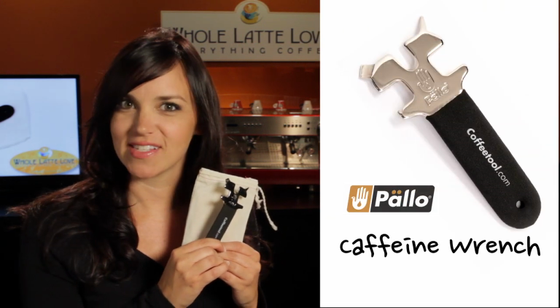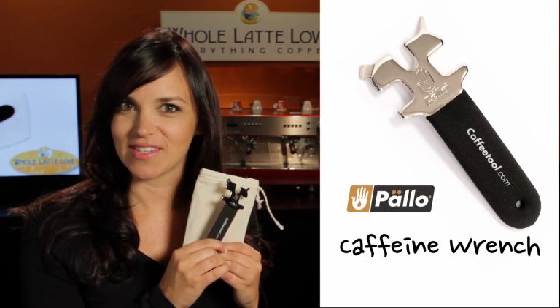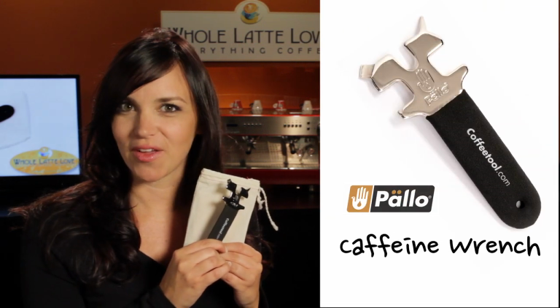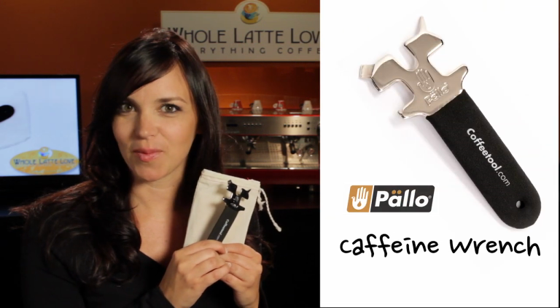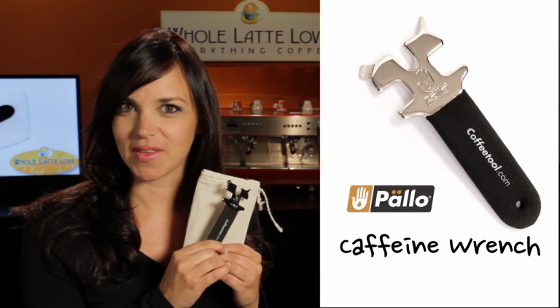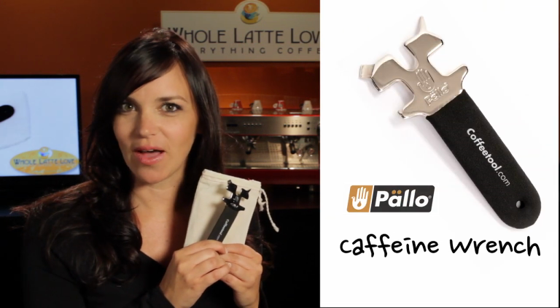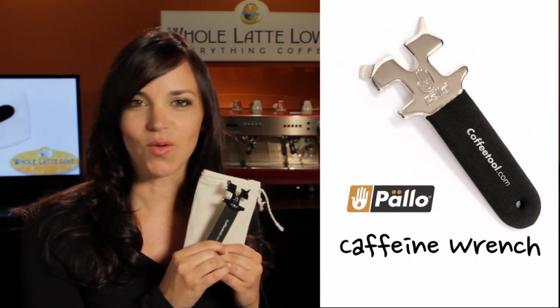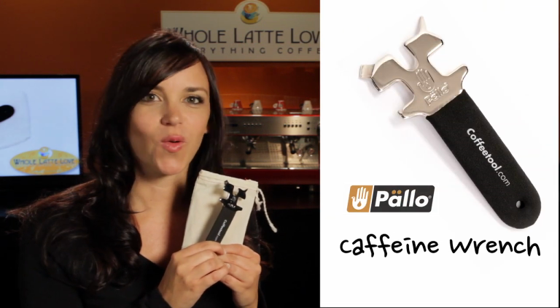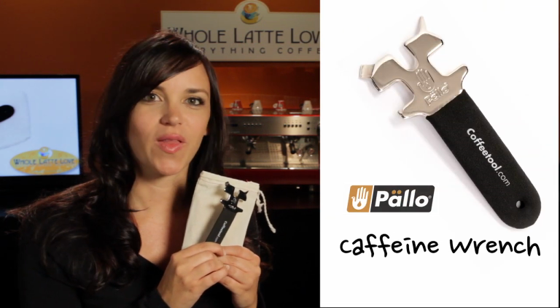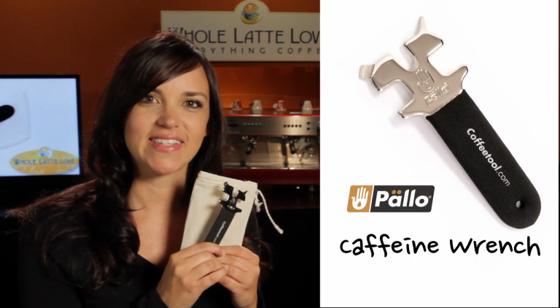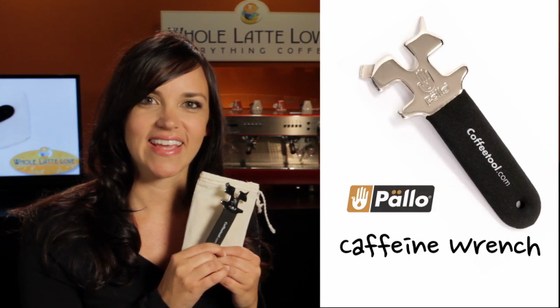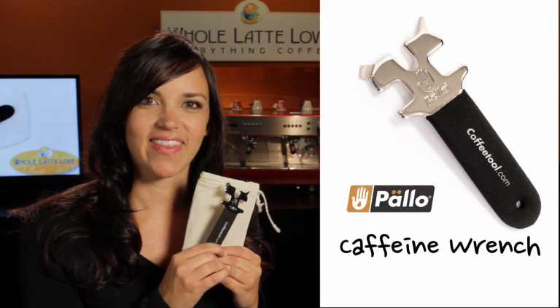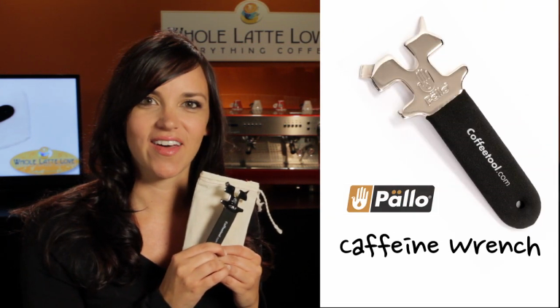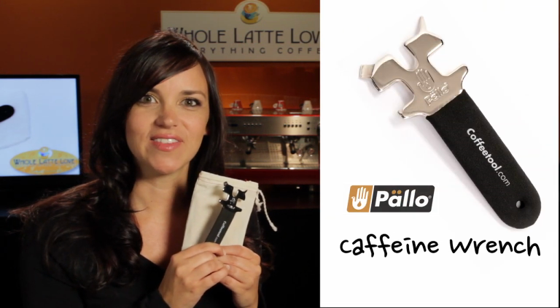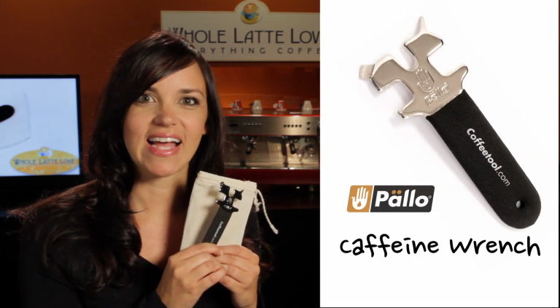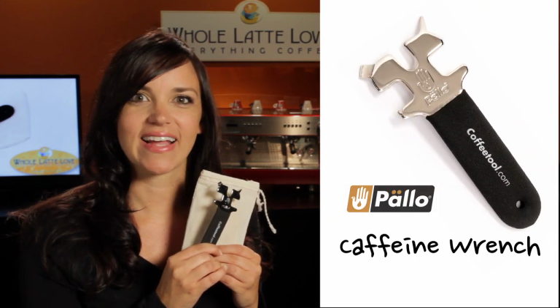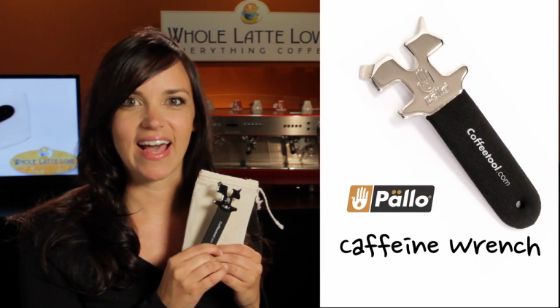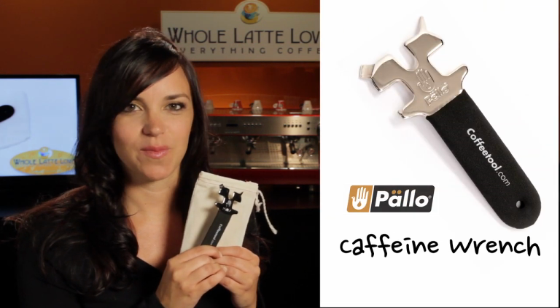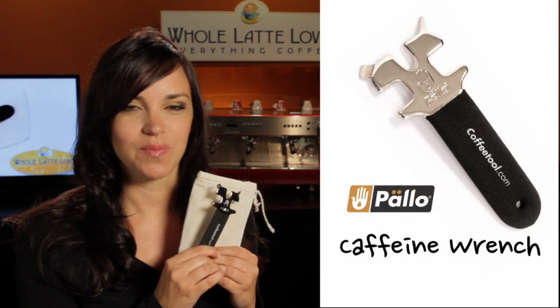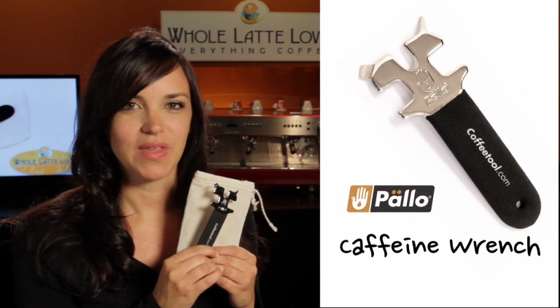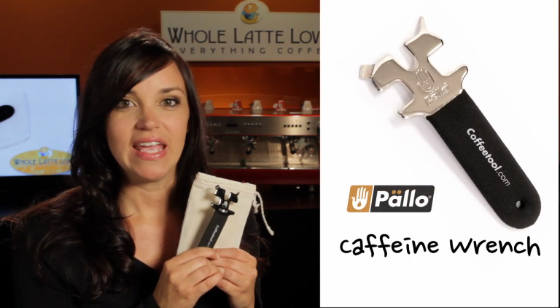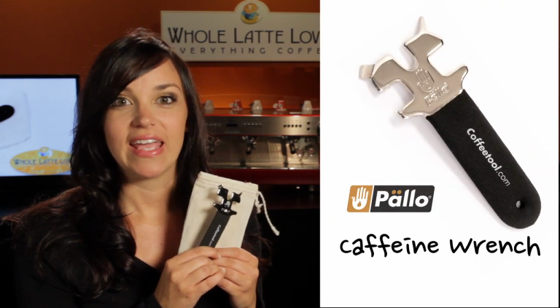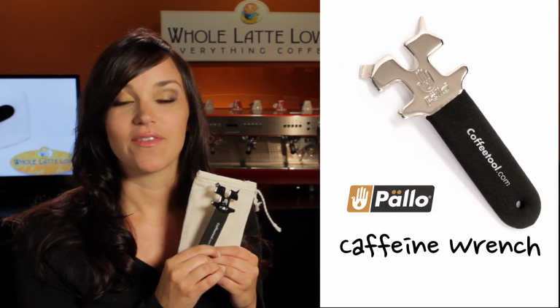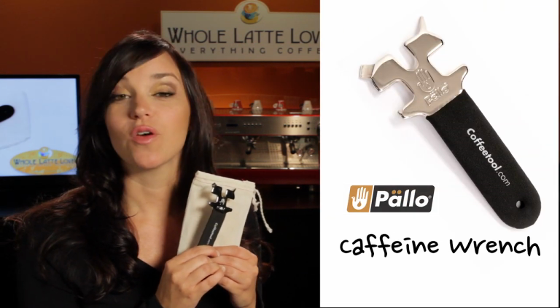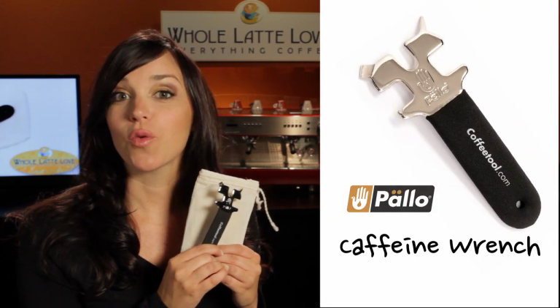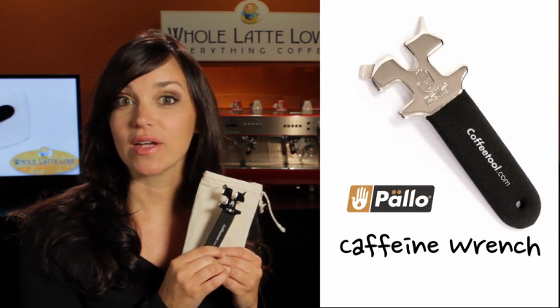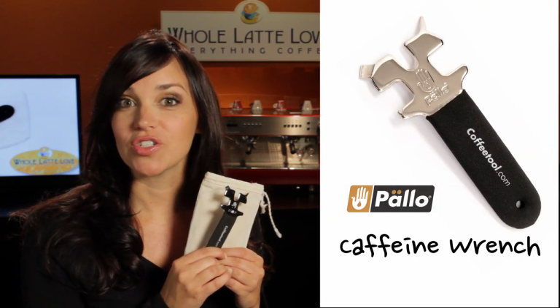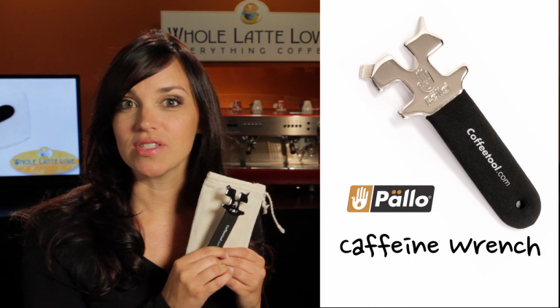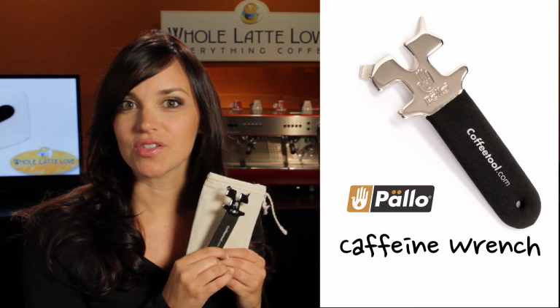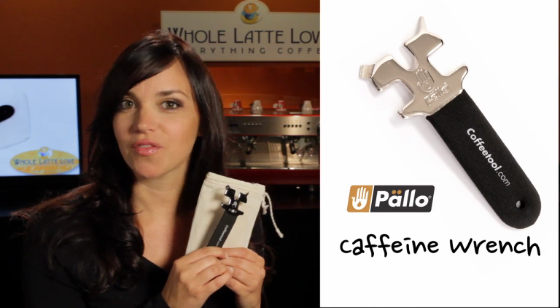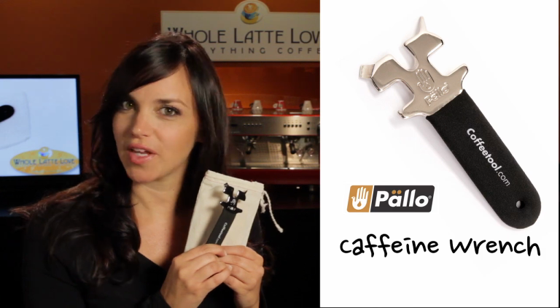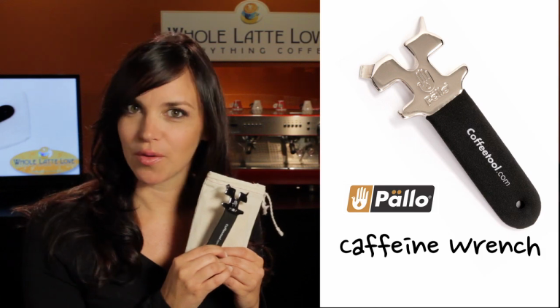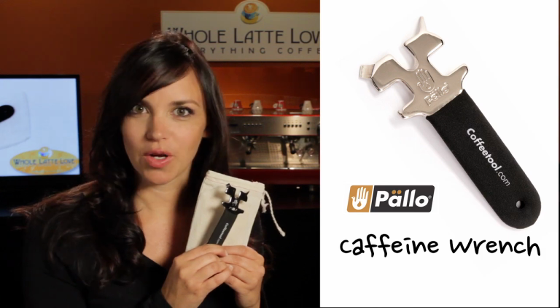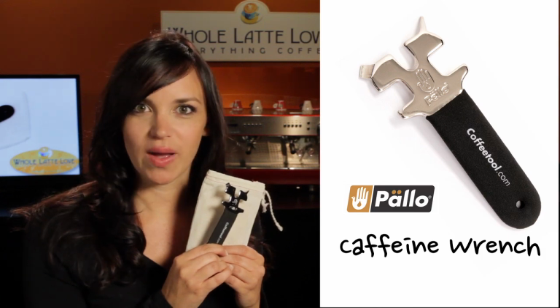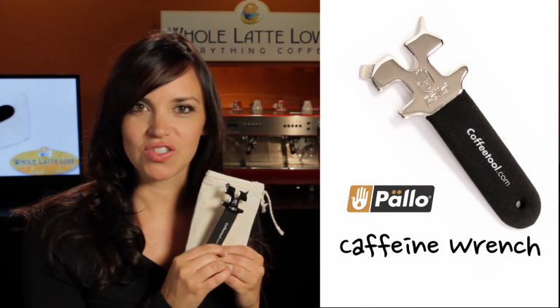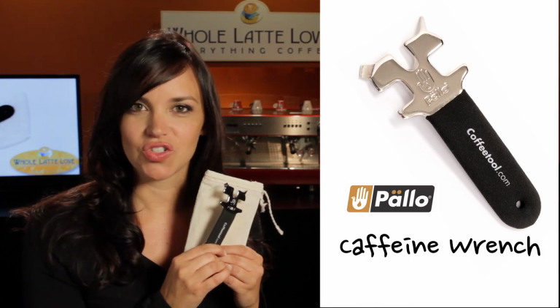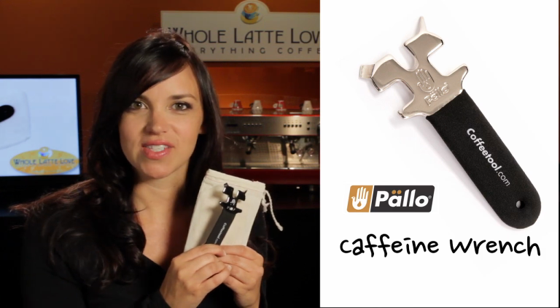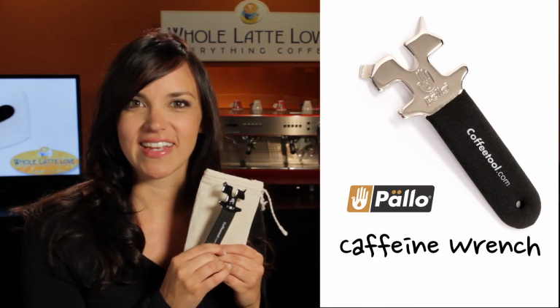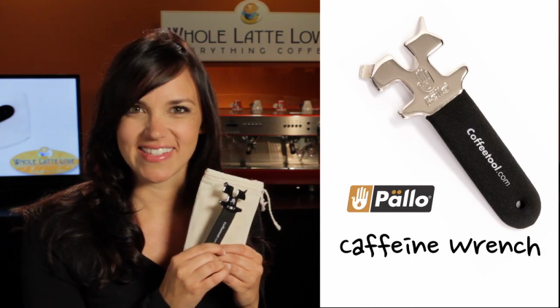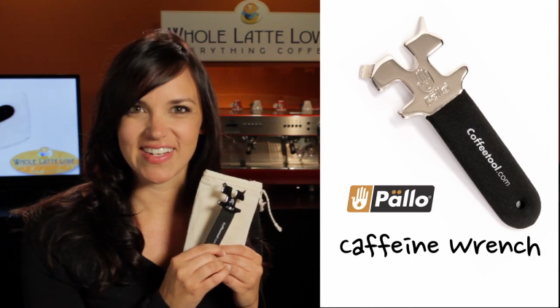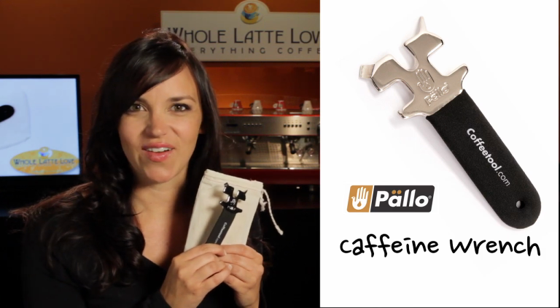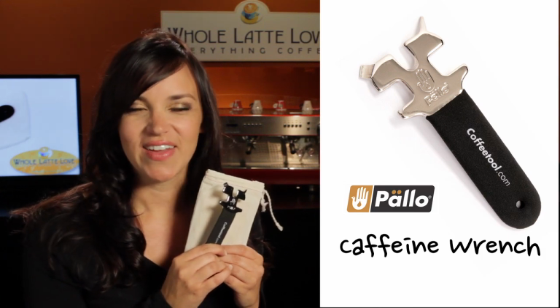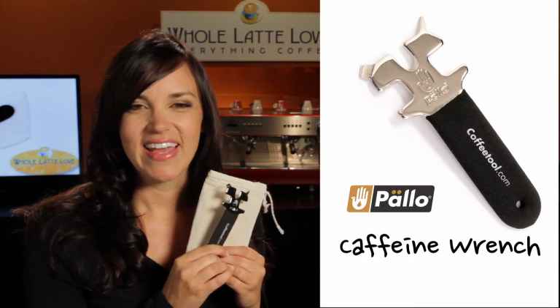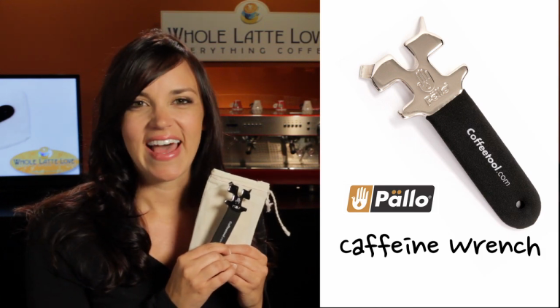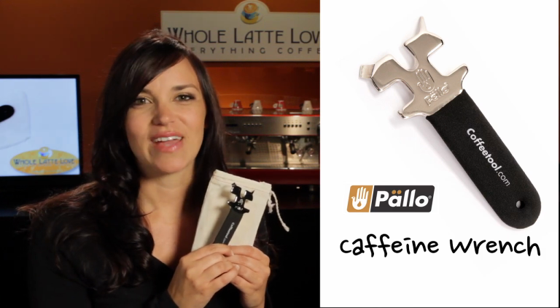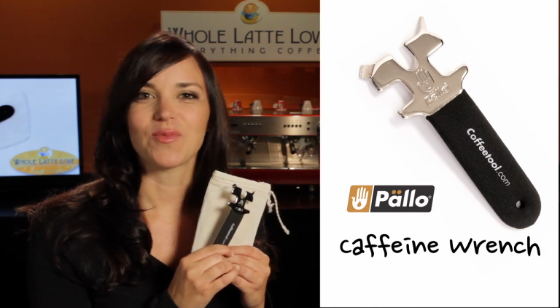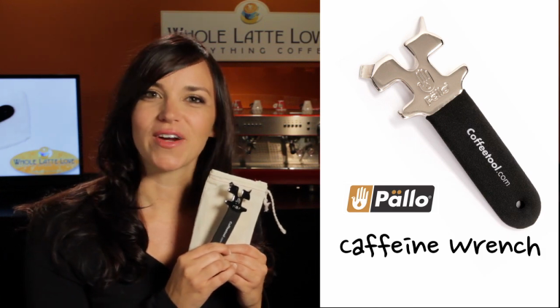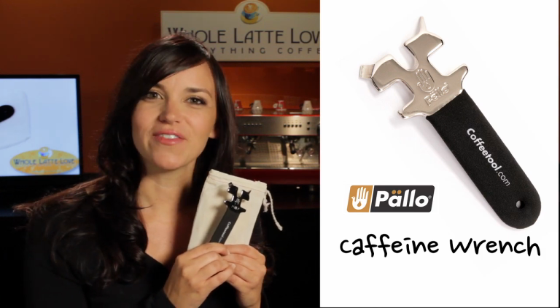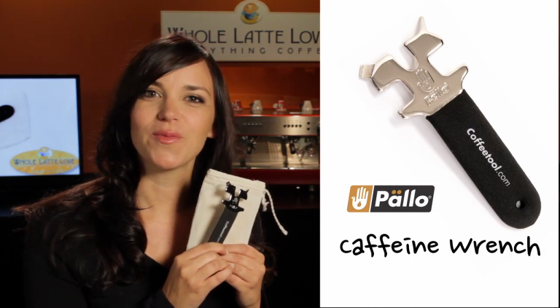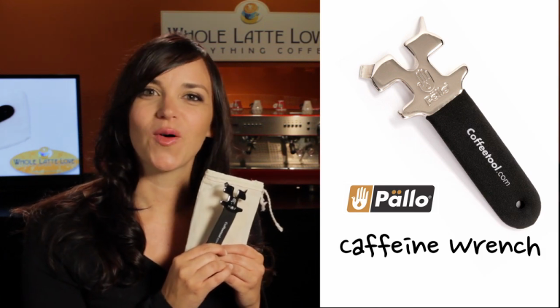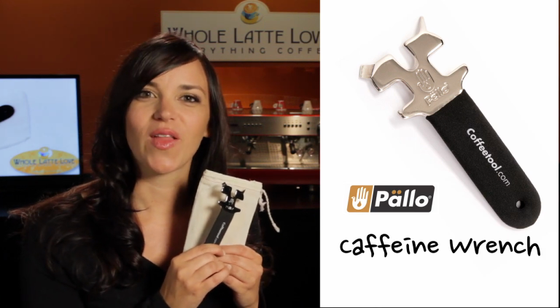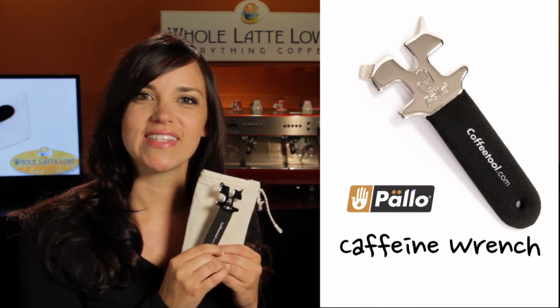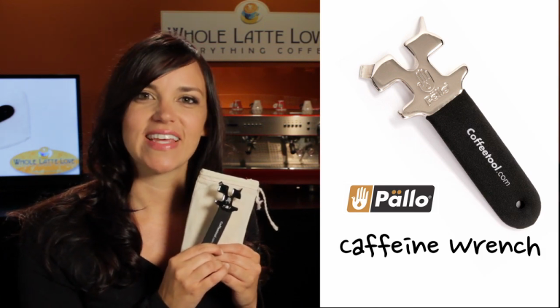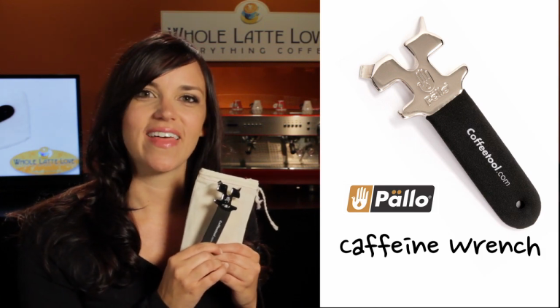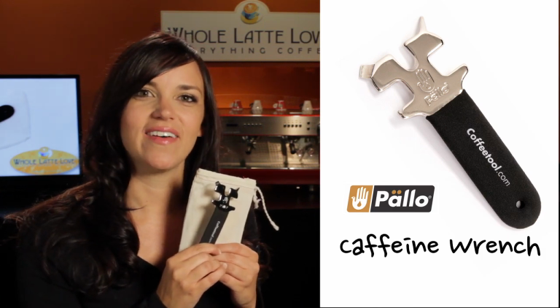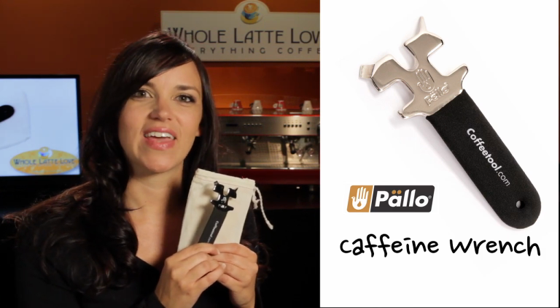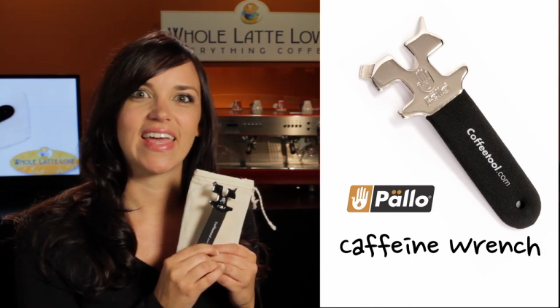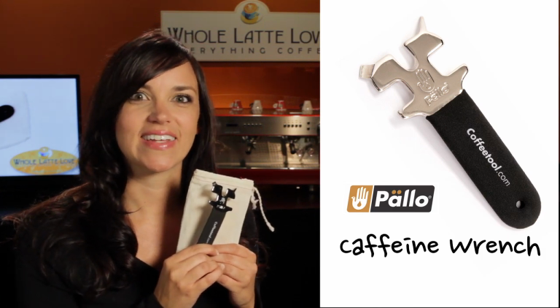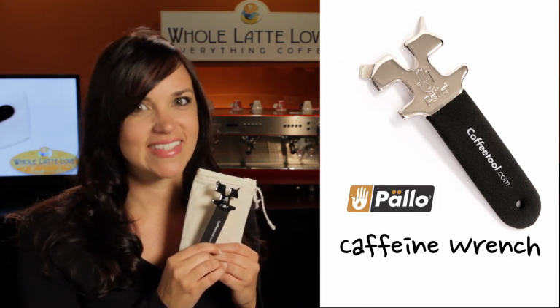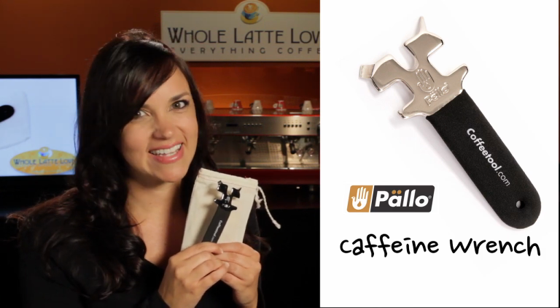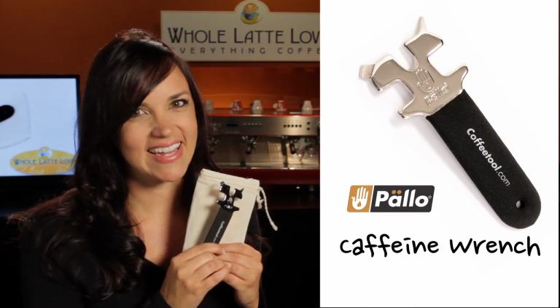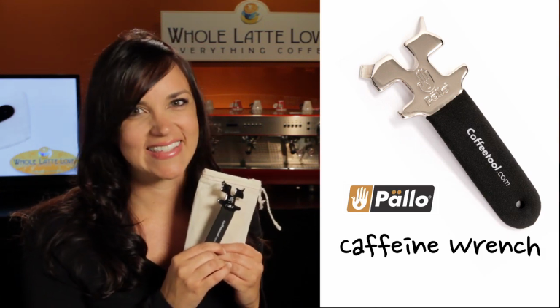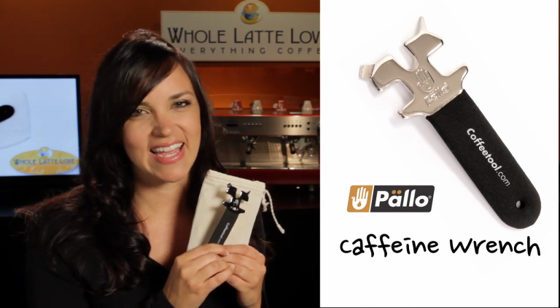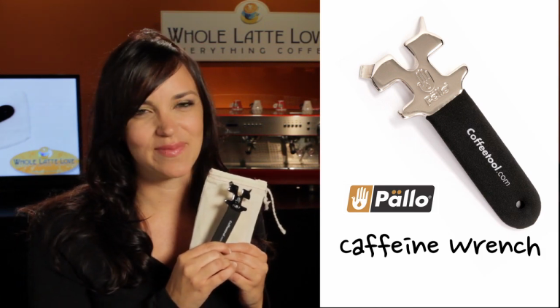The Palo Caffeine Wrench is a tool no barista or home semi-automatic machine owner should be without, and of course it's available now at wholelattelove.com. If you have questions or video requests just let us know. I'm Morgan from Whole Latte Love and I'll see you next time.